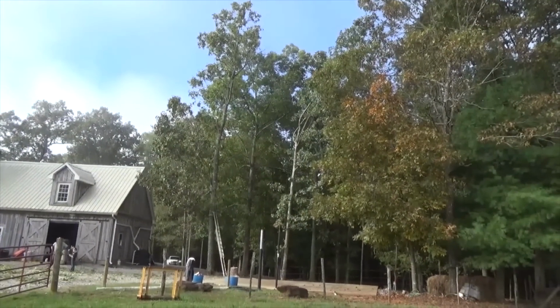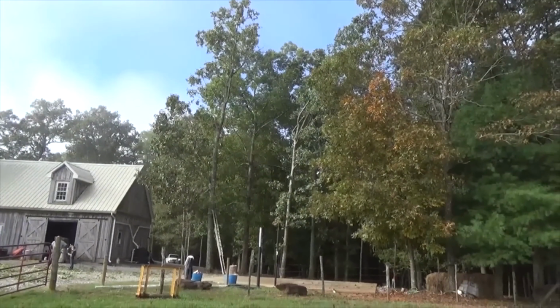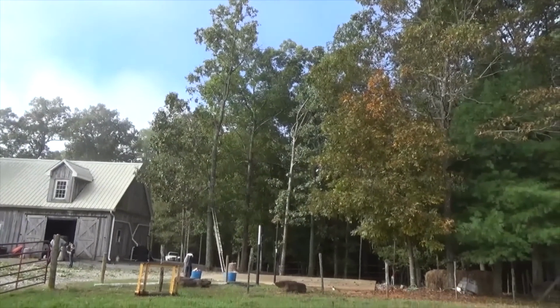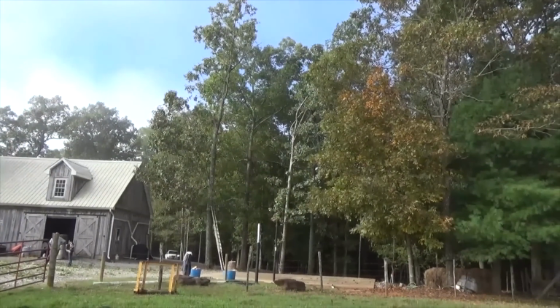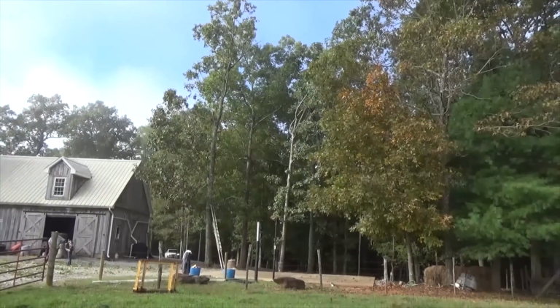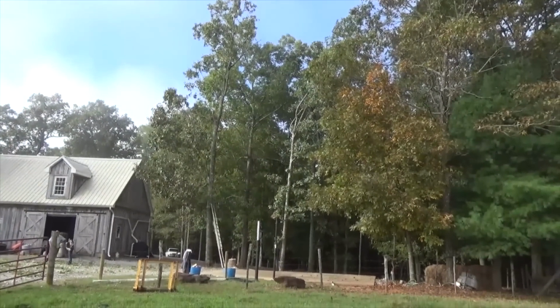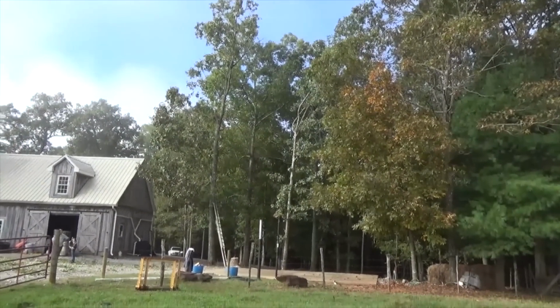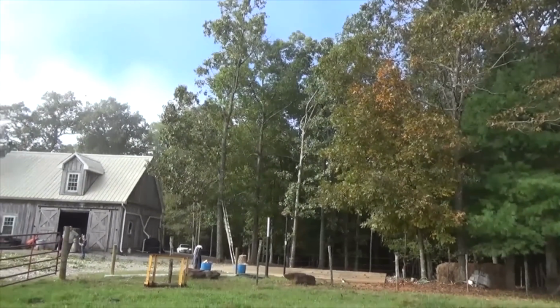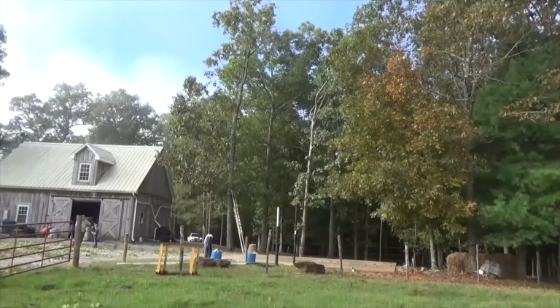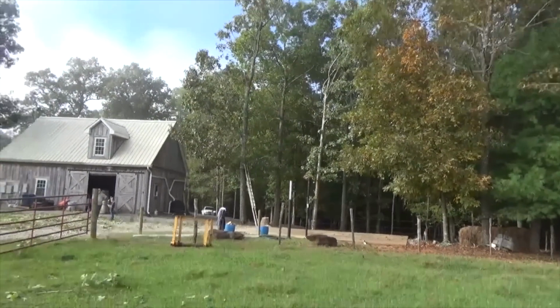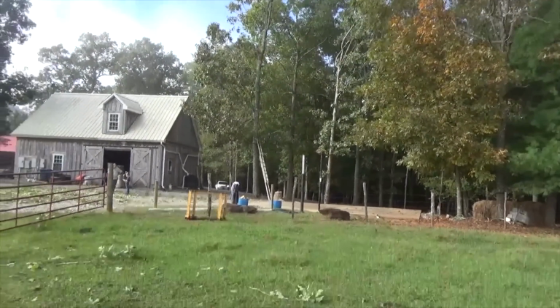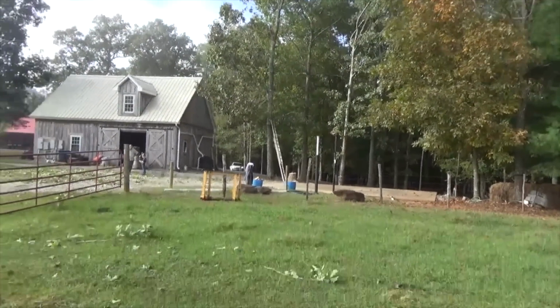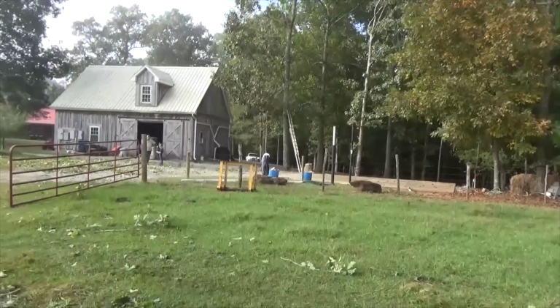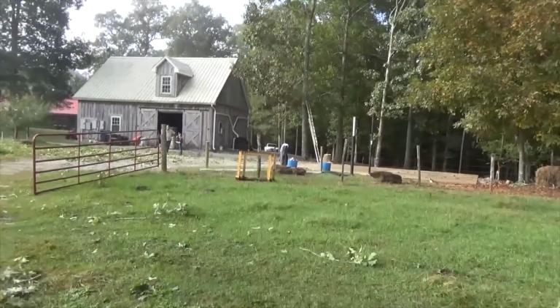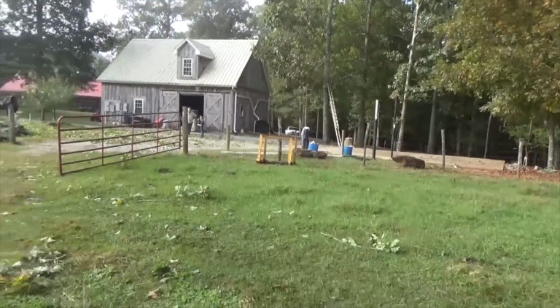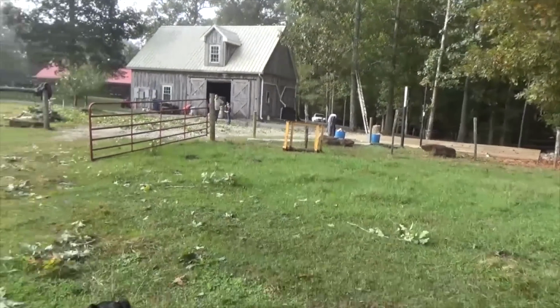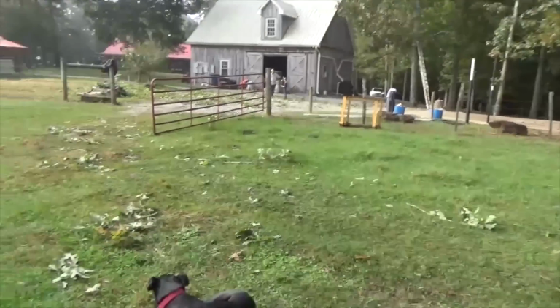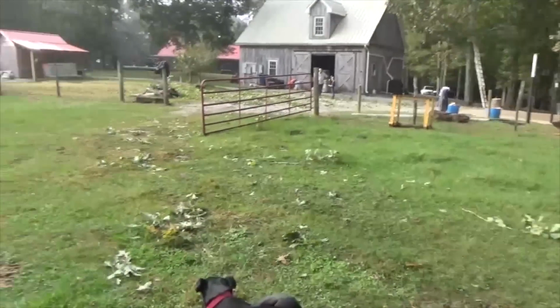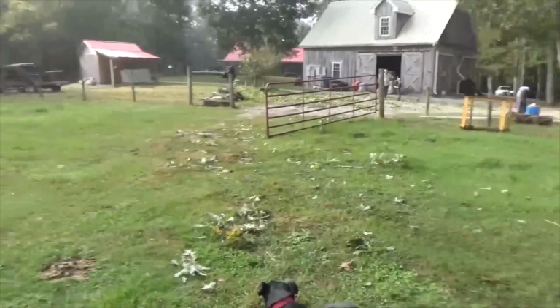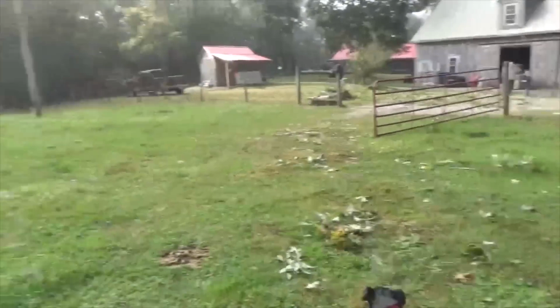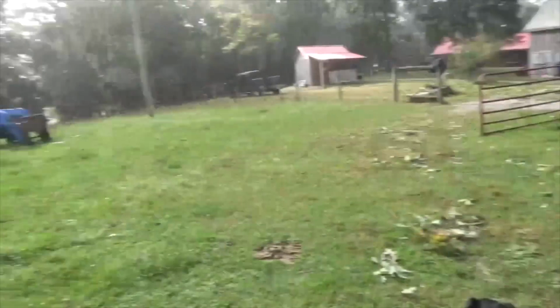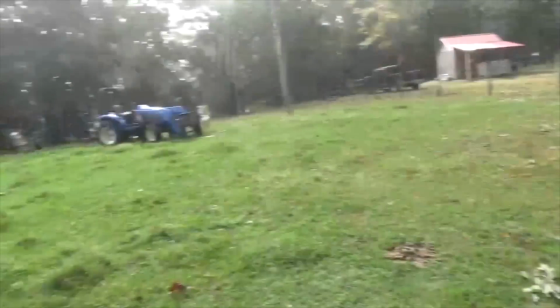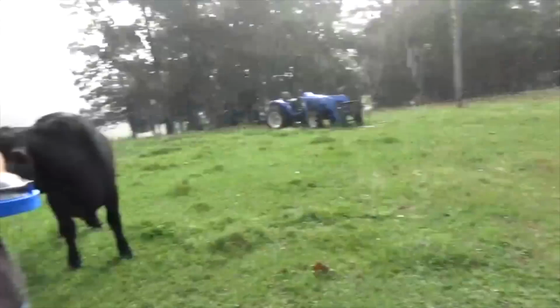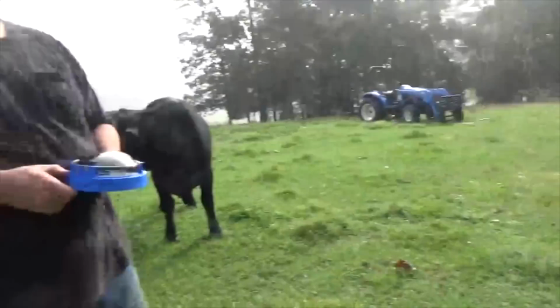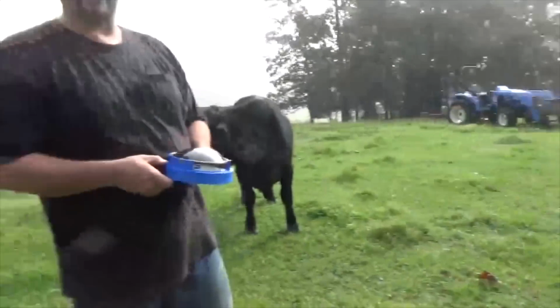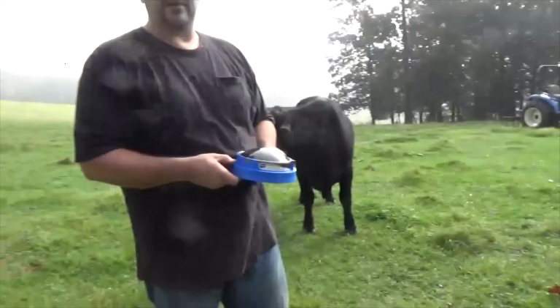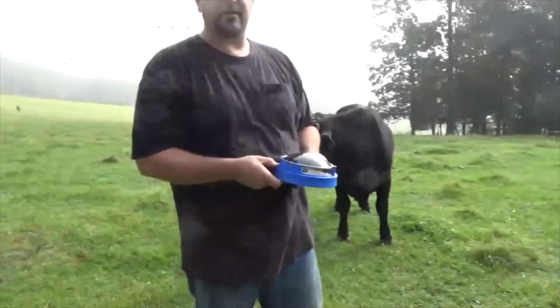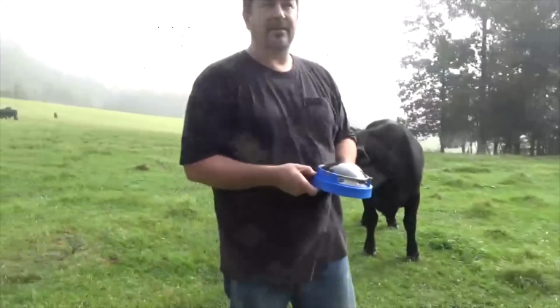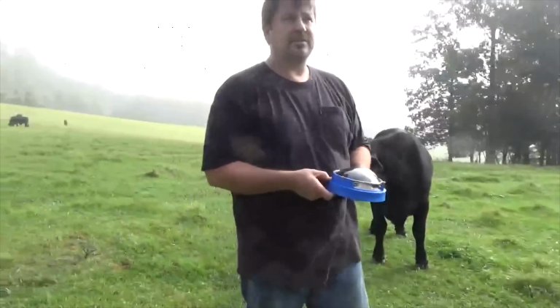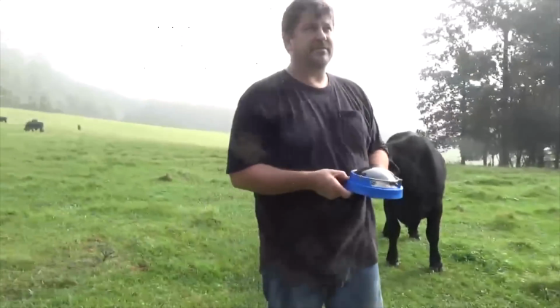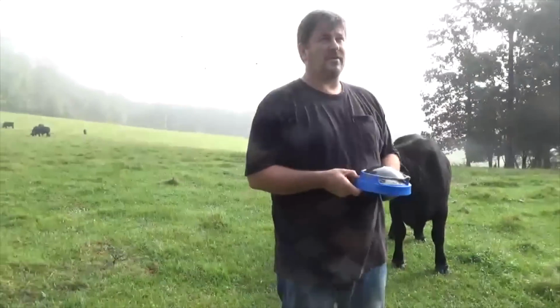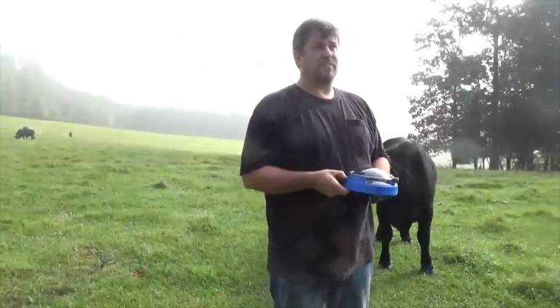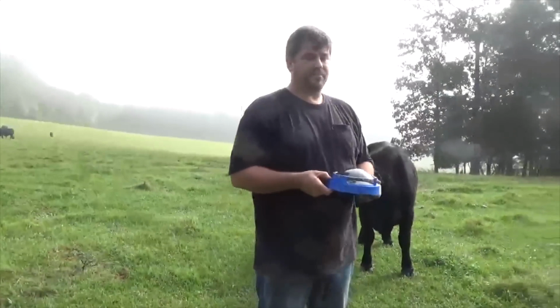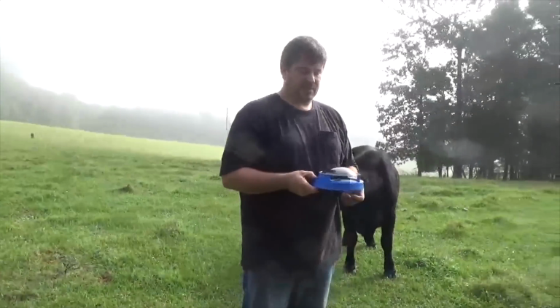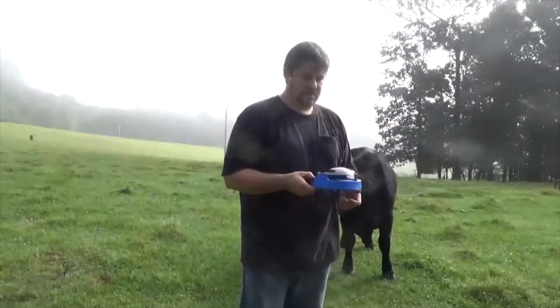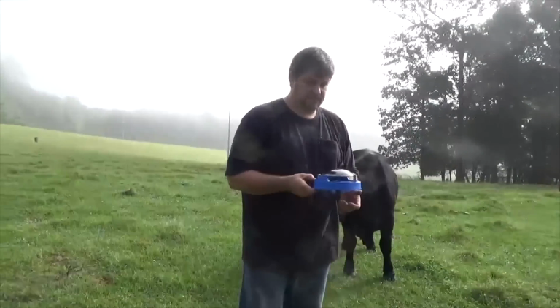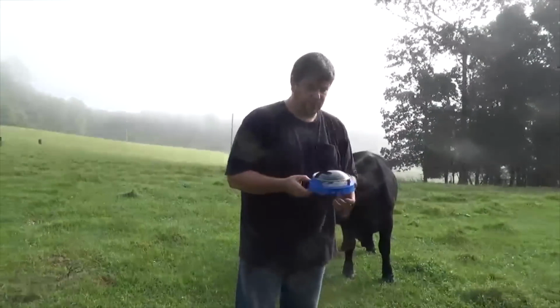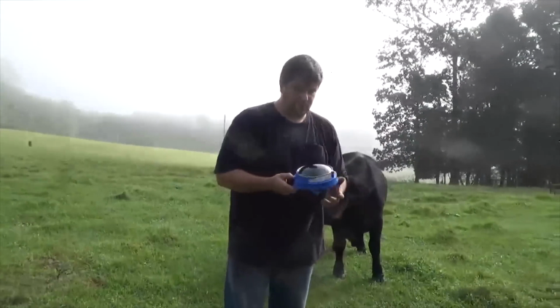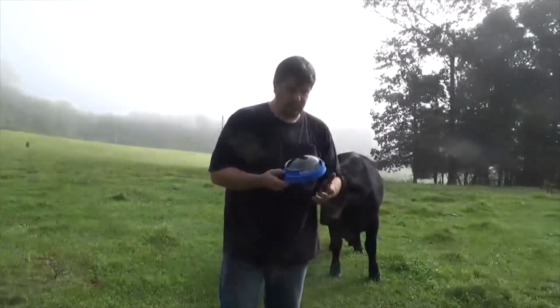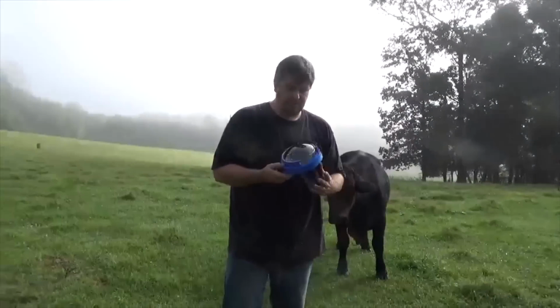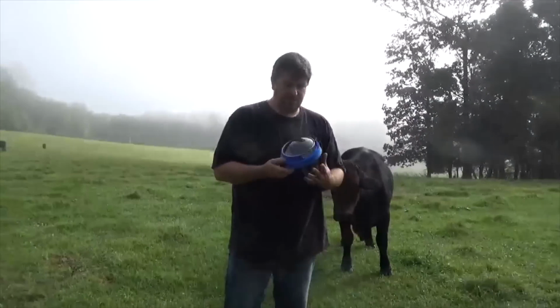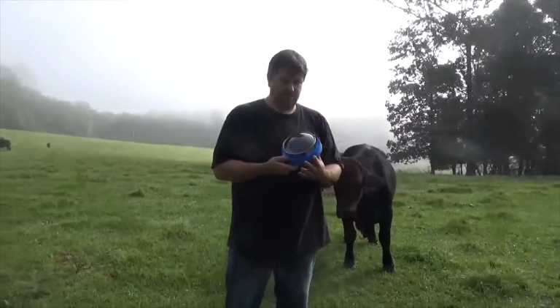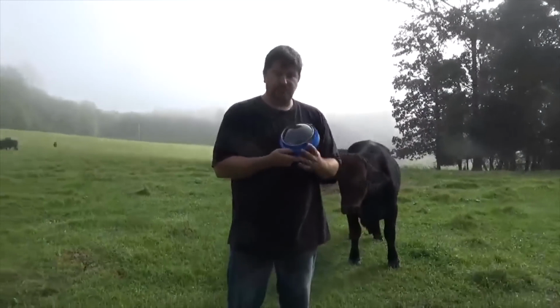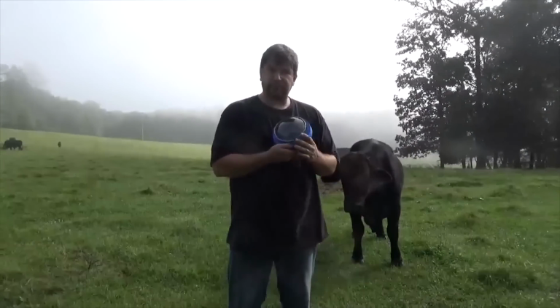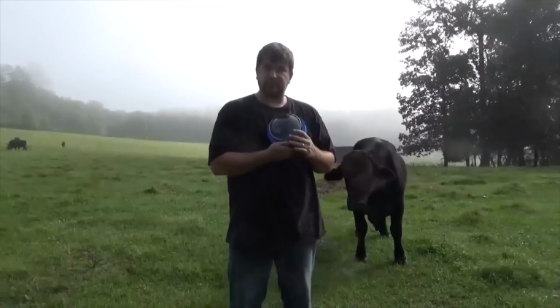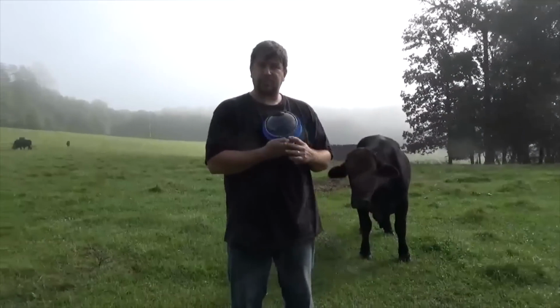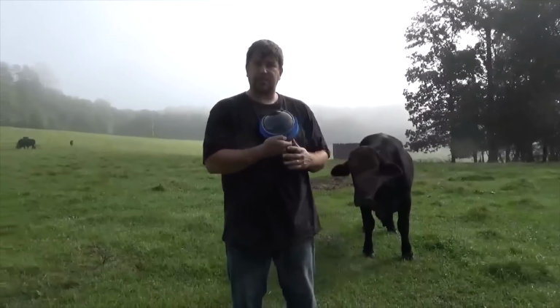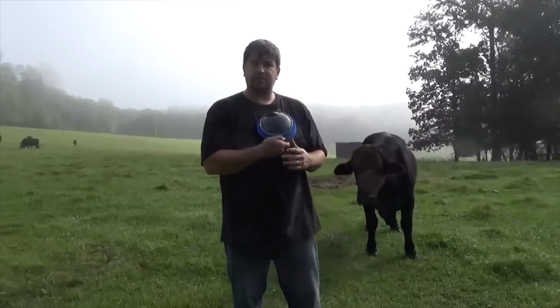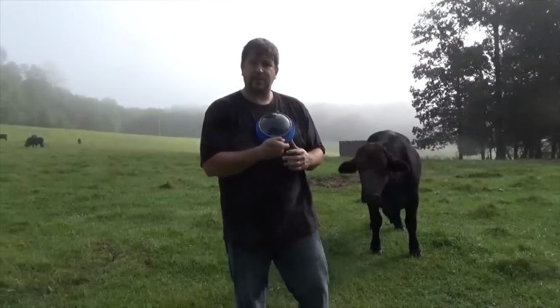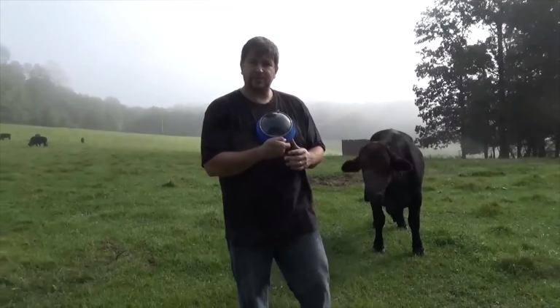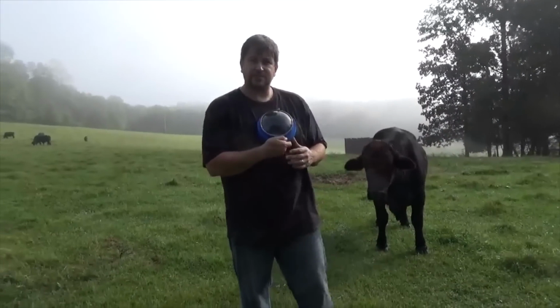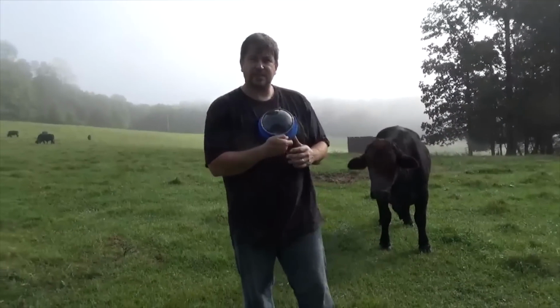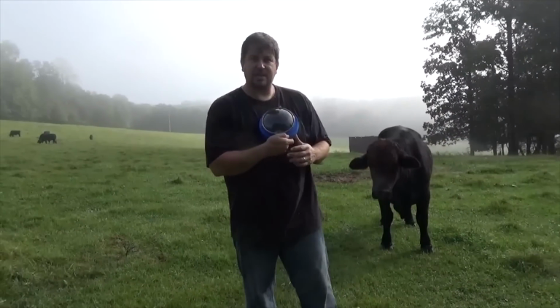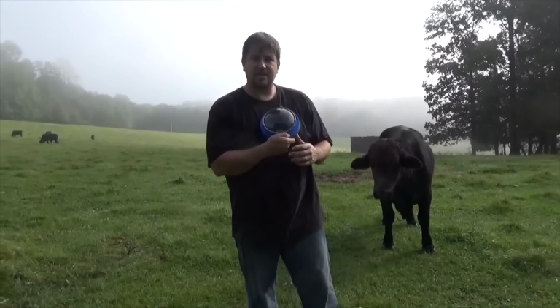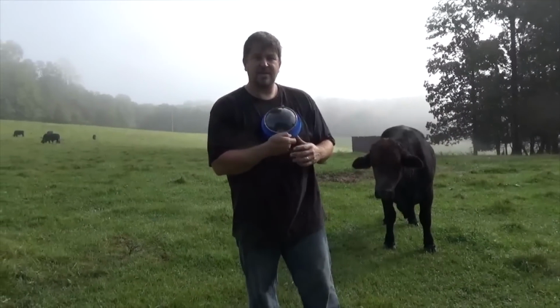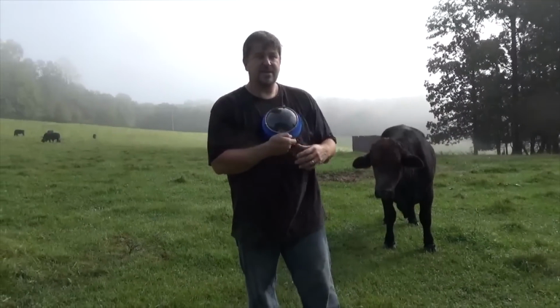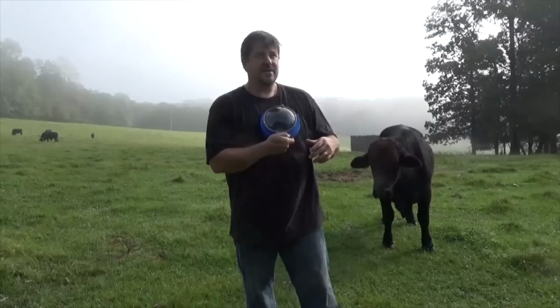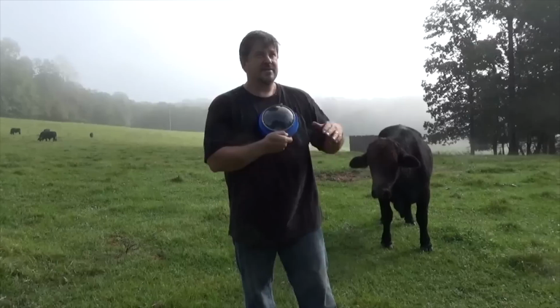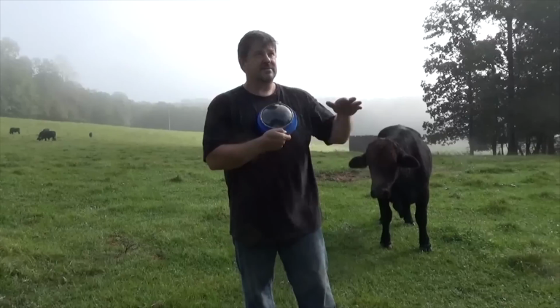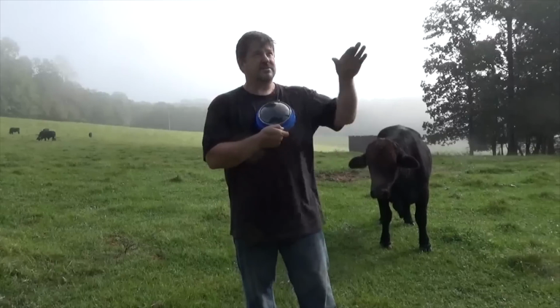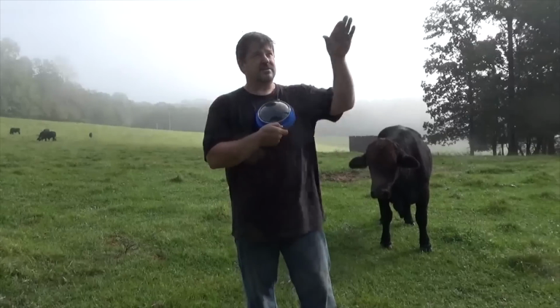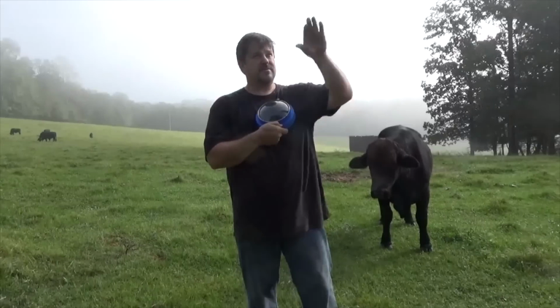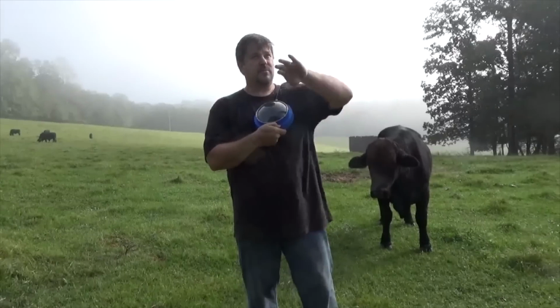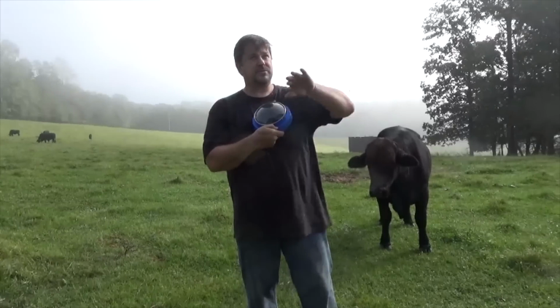Cutting these trees is killing a couple of birds at once: one is reducing shading on my panels, two is I need firewood, and three is I want to get these leaves away from my gutters.